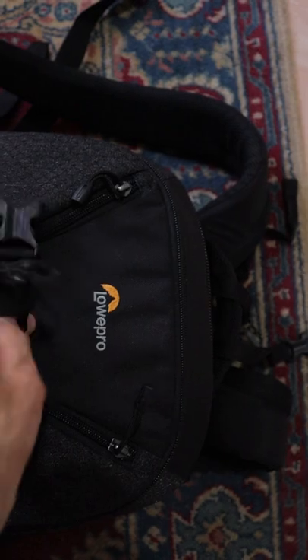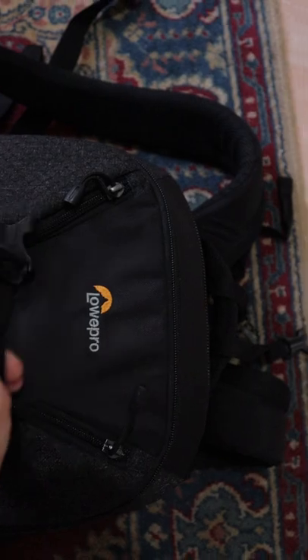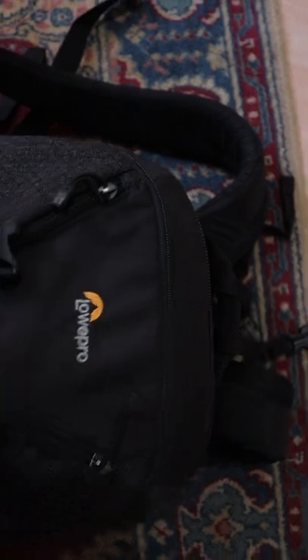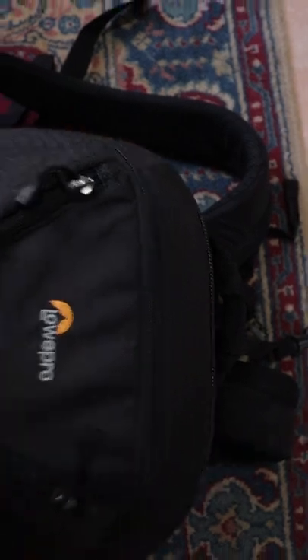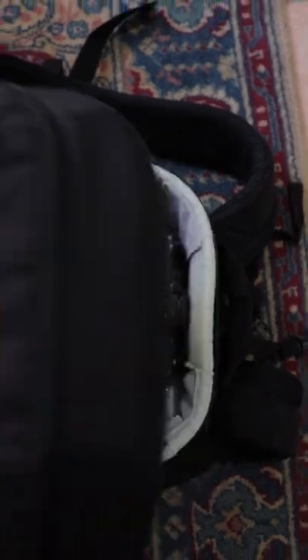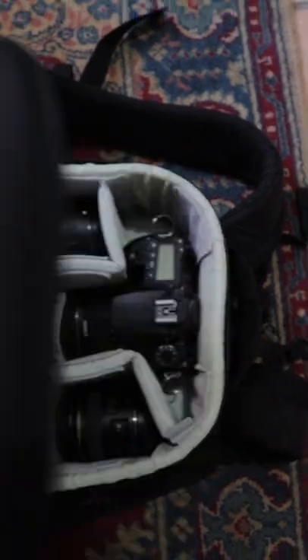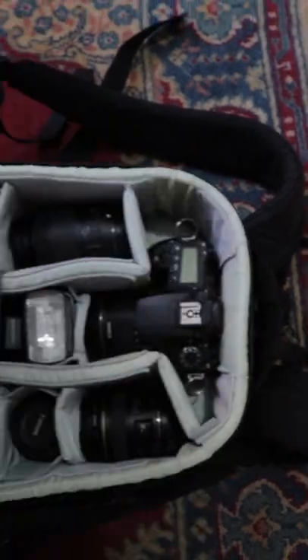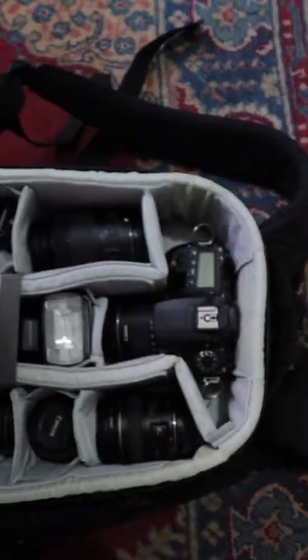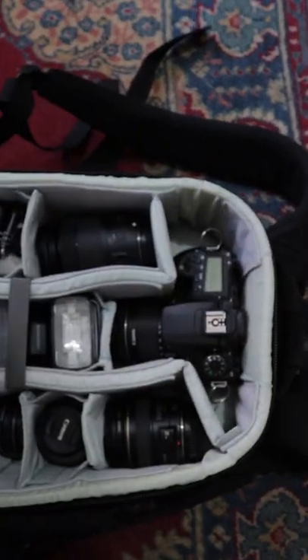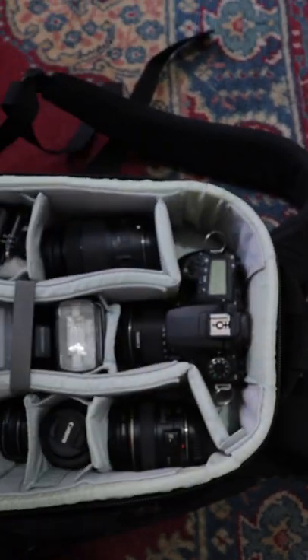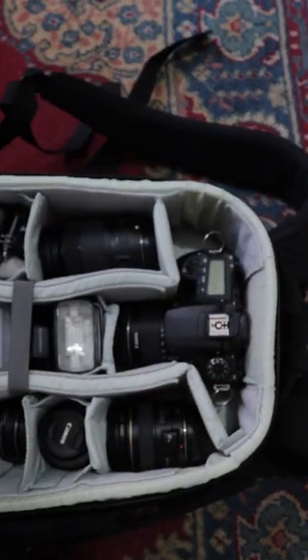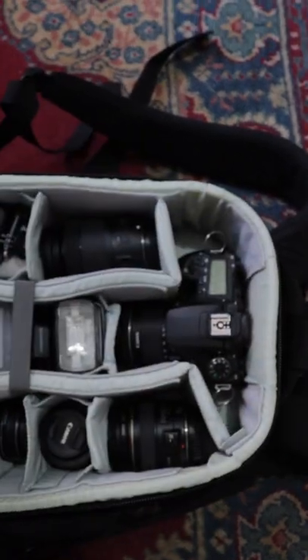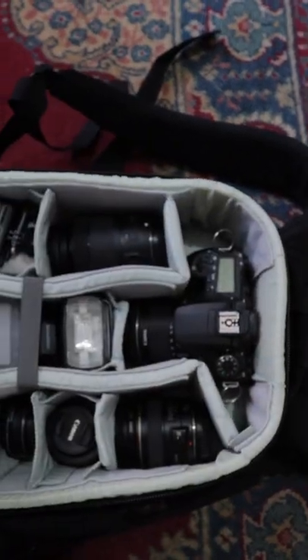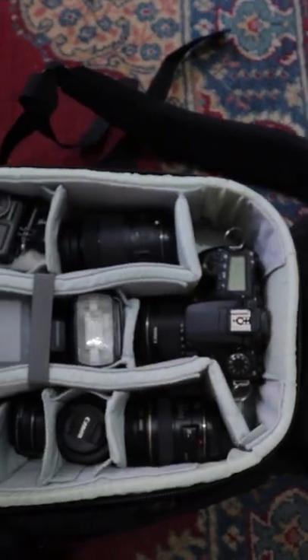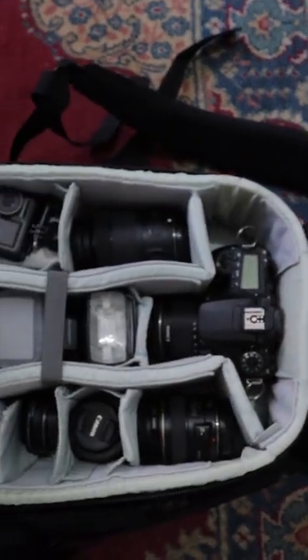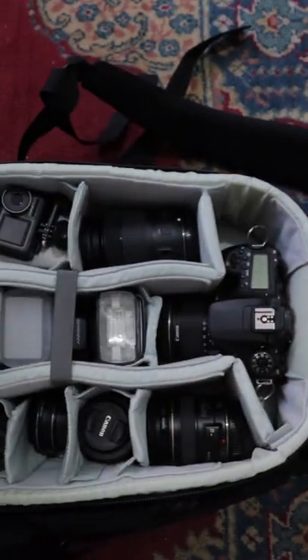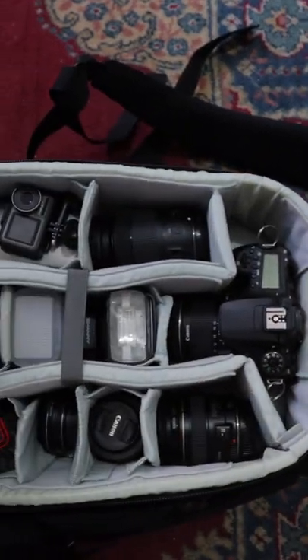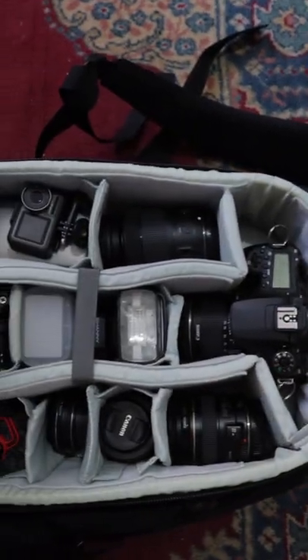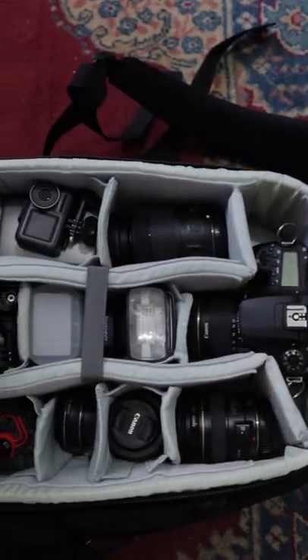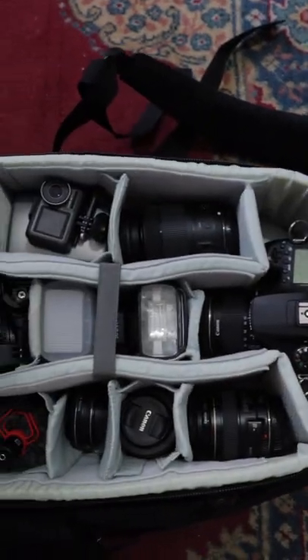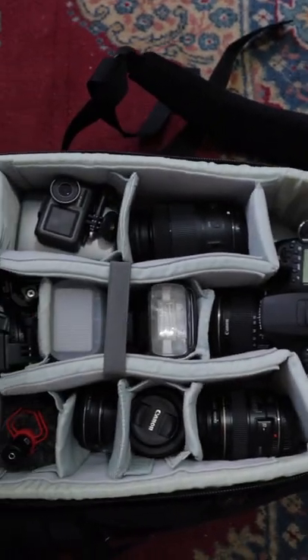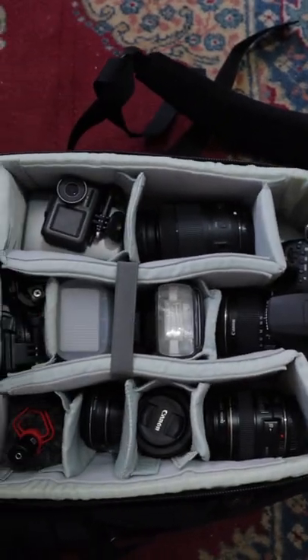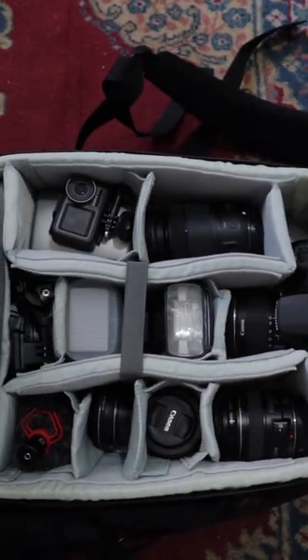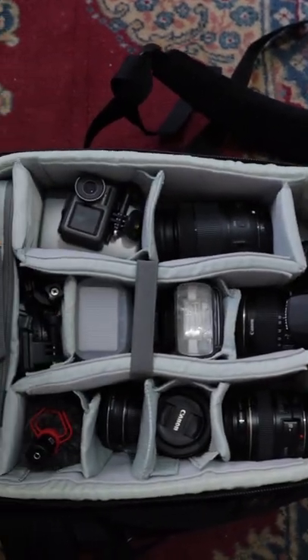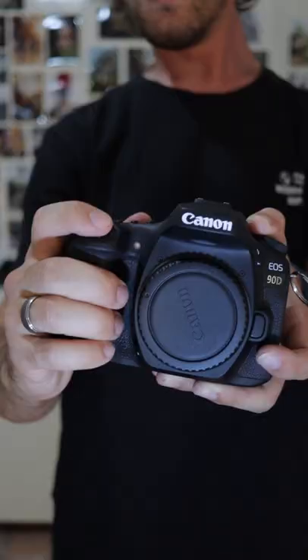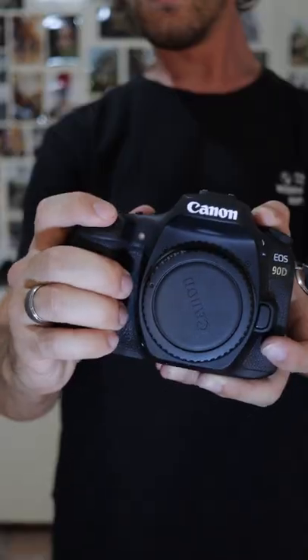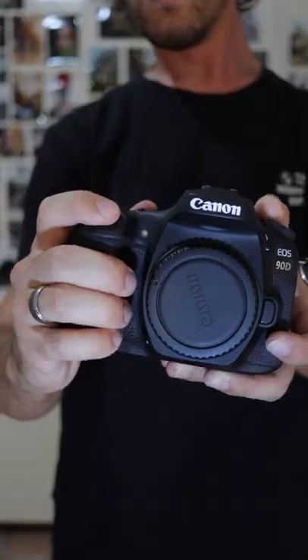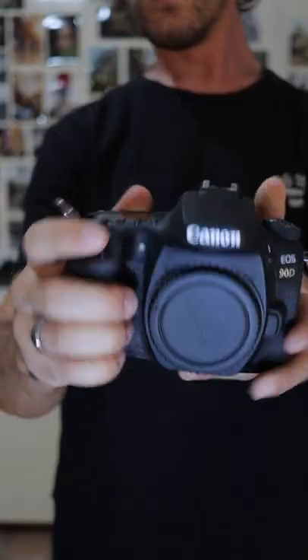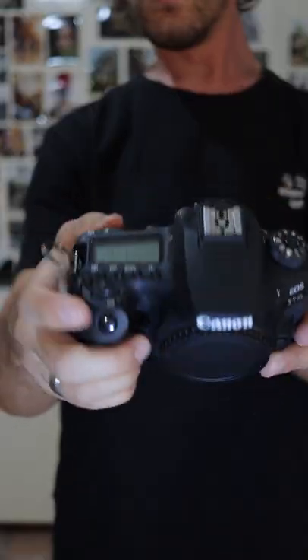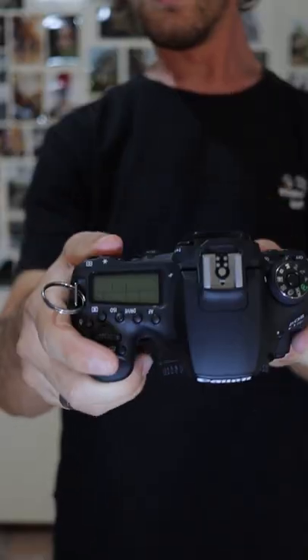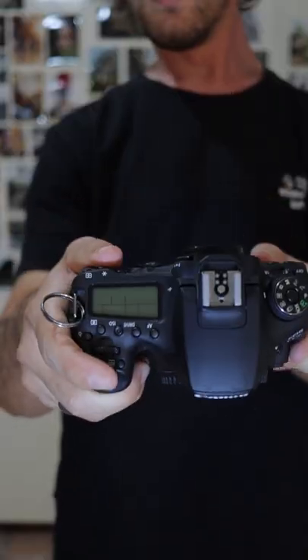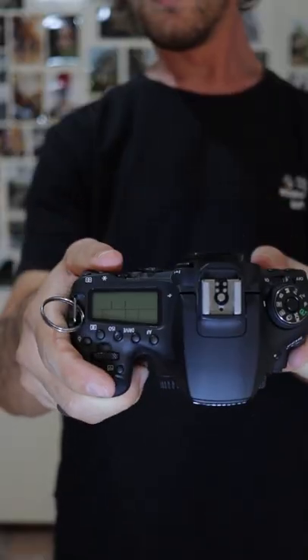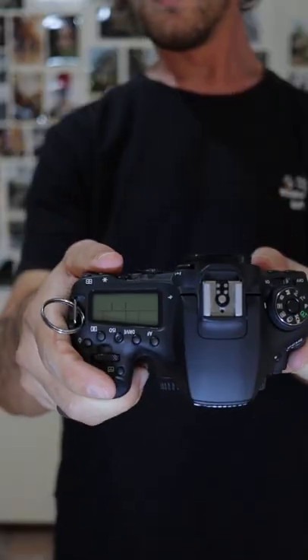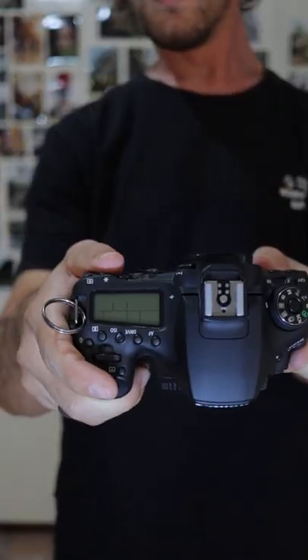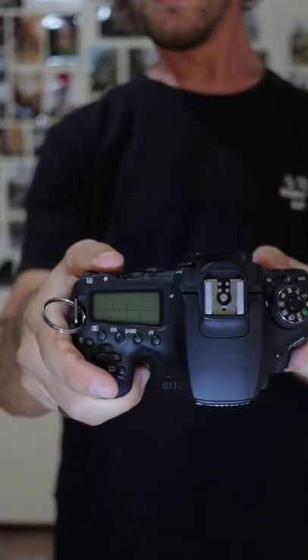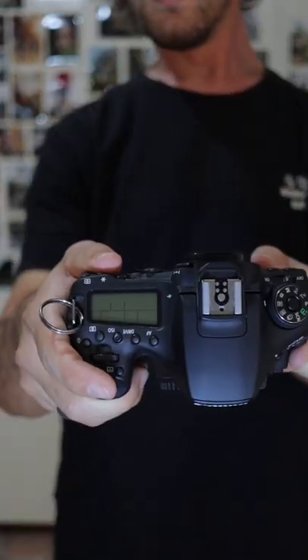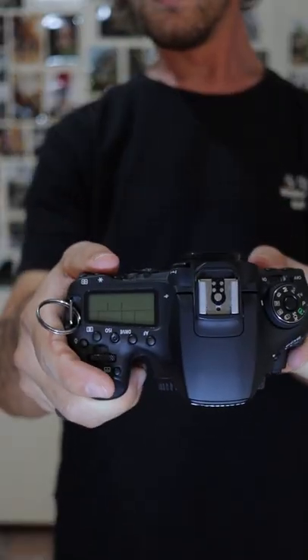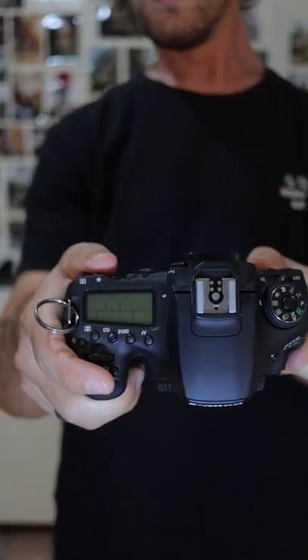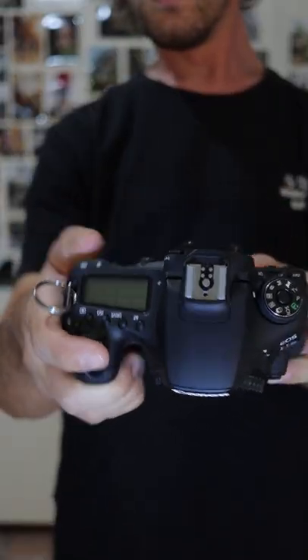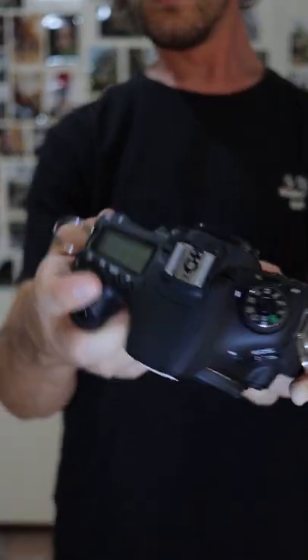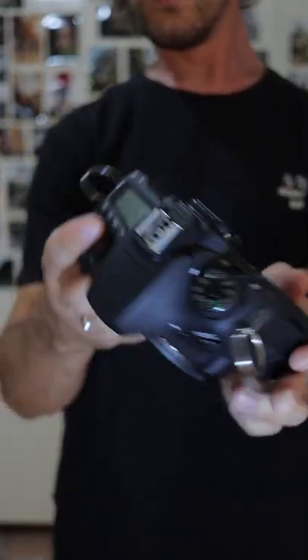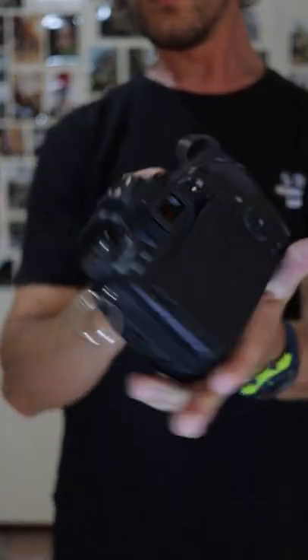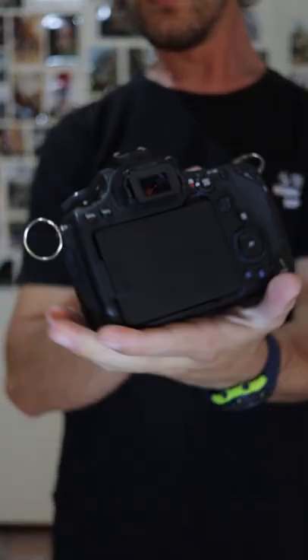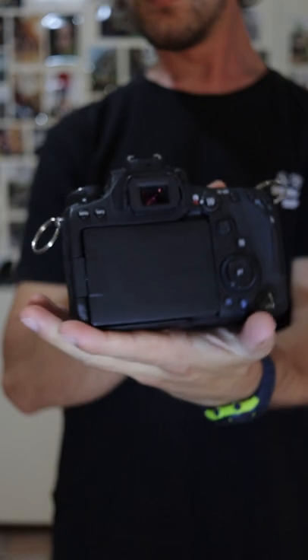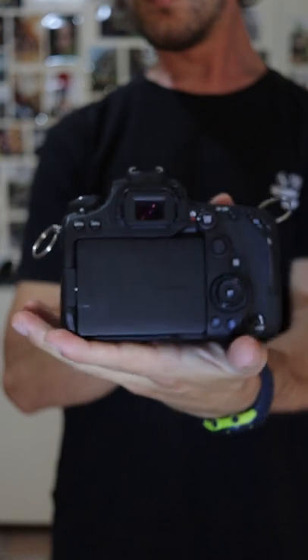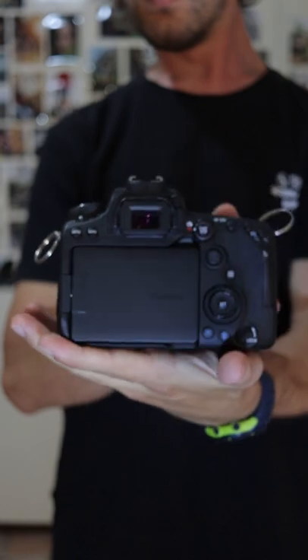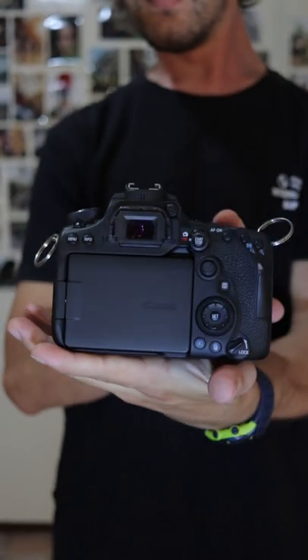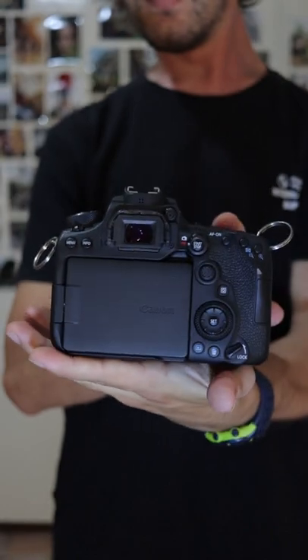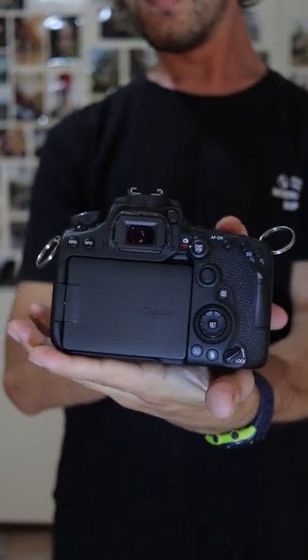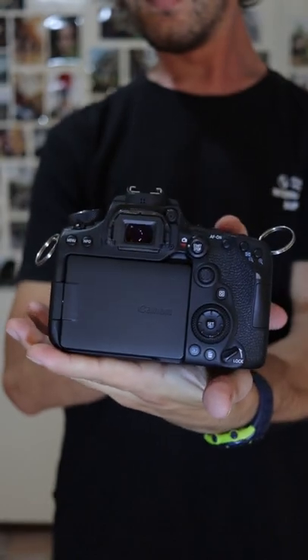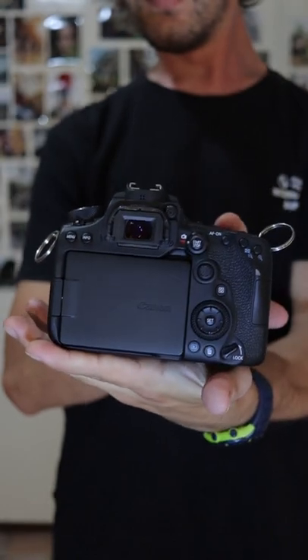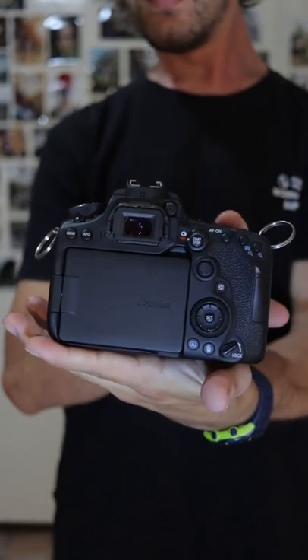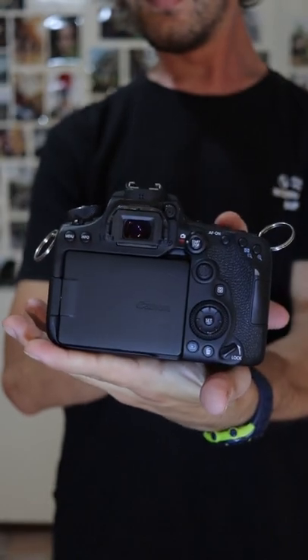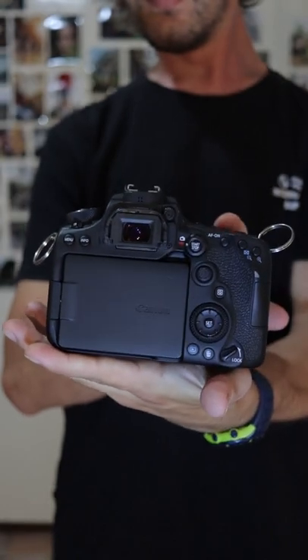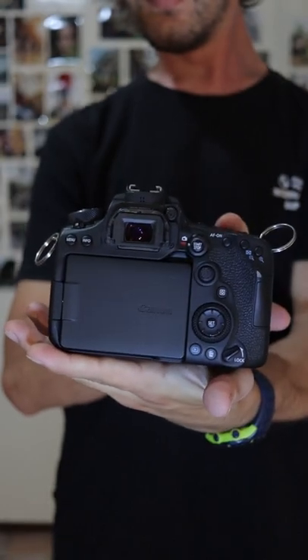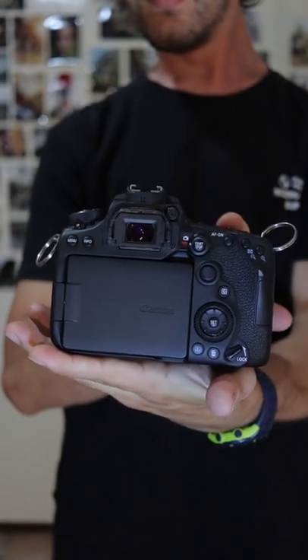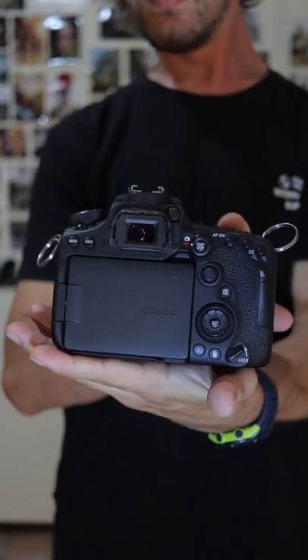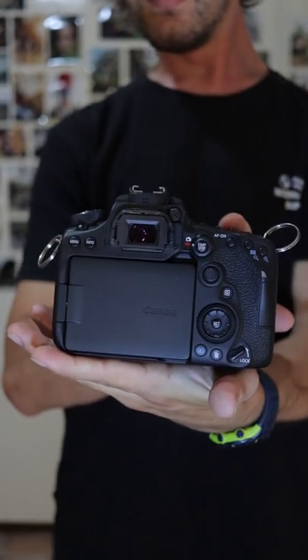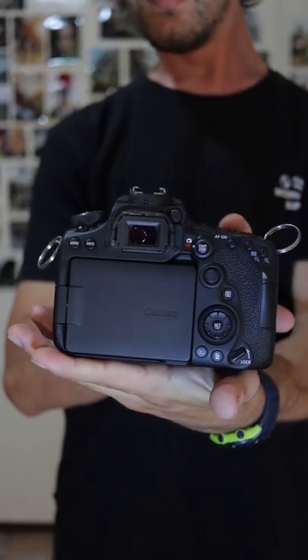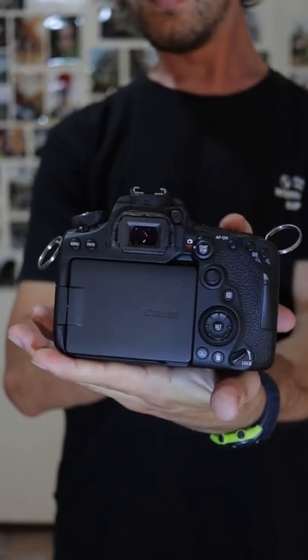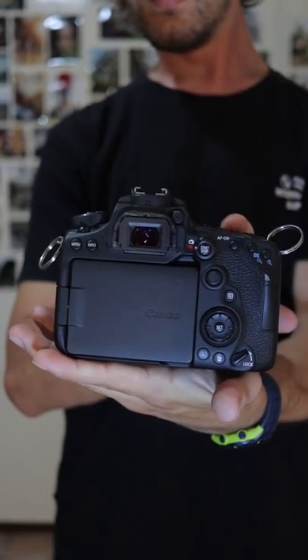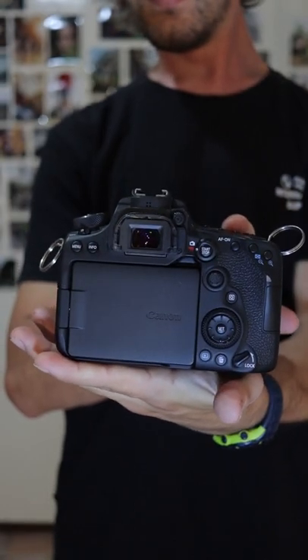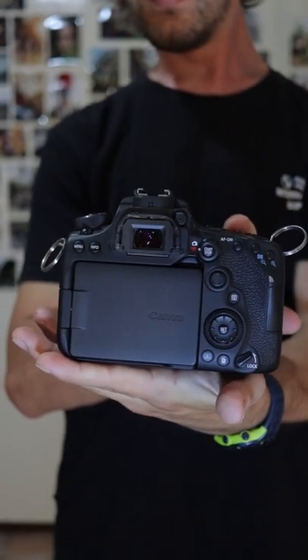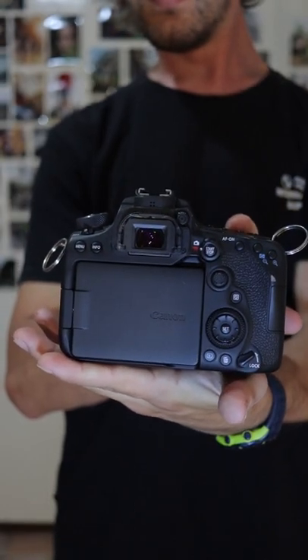This is all the gear I bring with me when I shoot a wedding. My main camera body is always the Canon 90D, as it delivers high quality photos and videos.